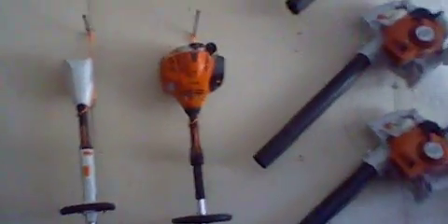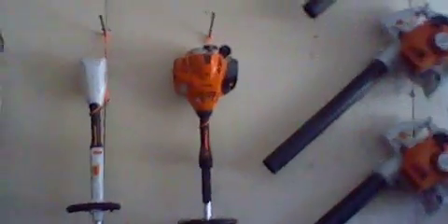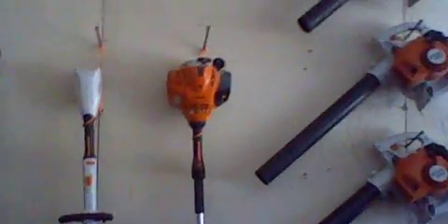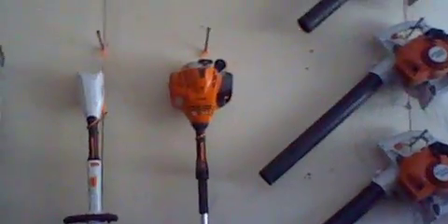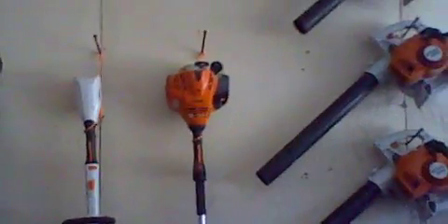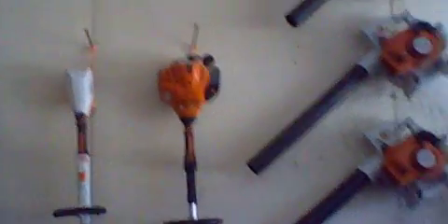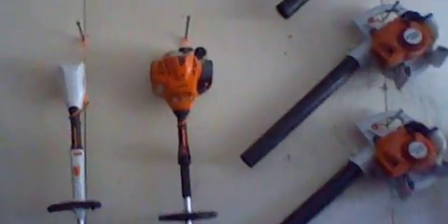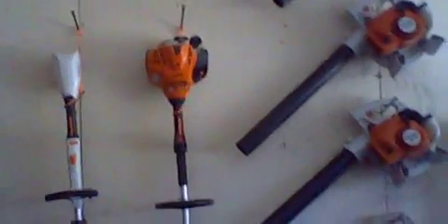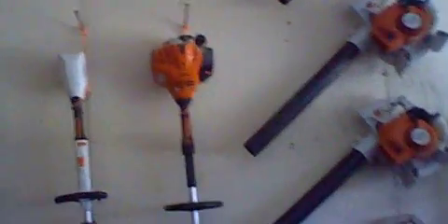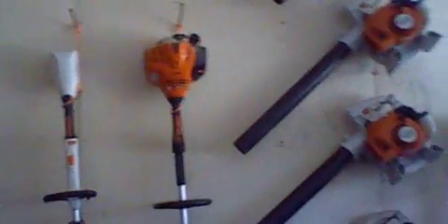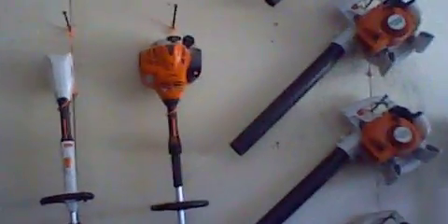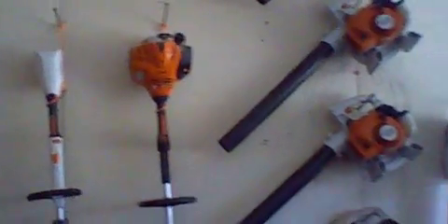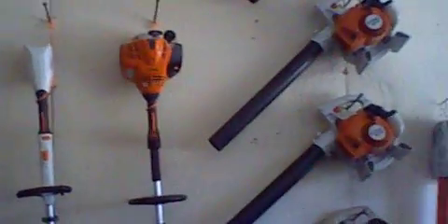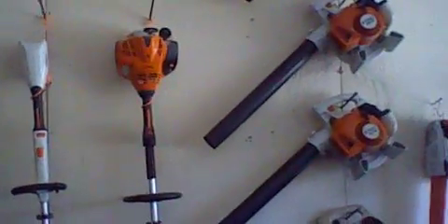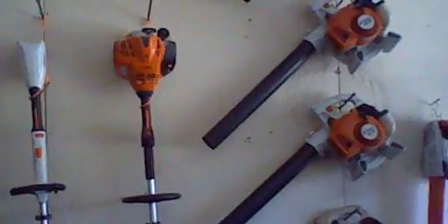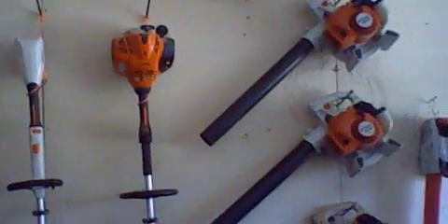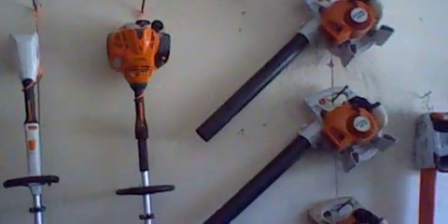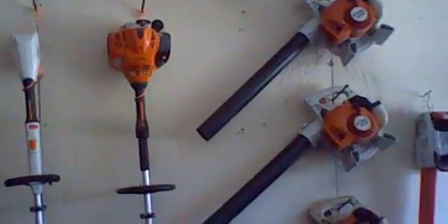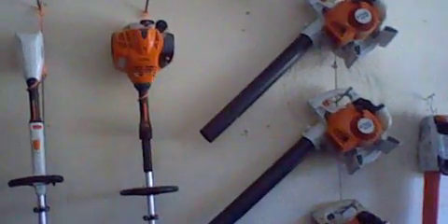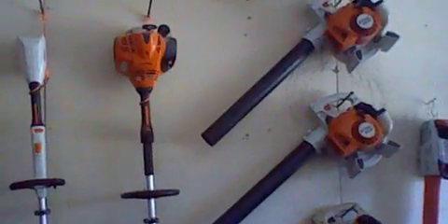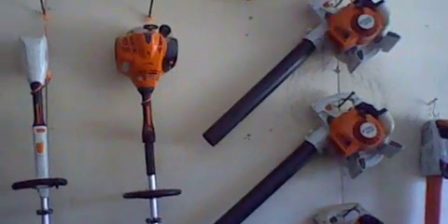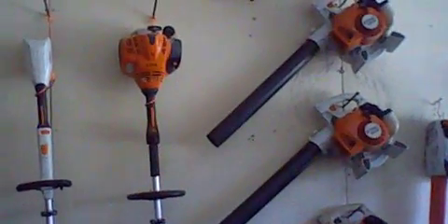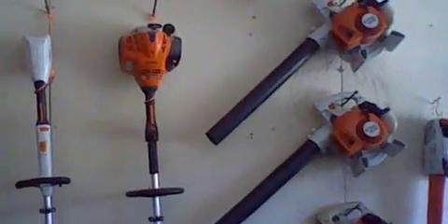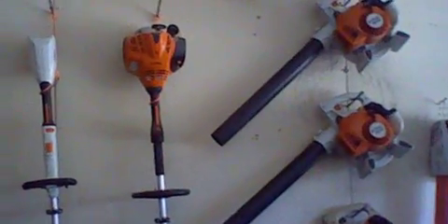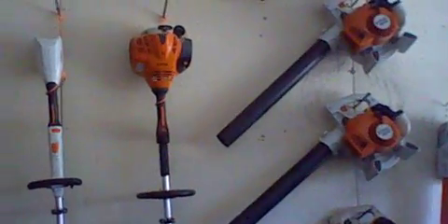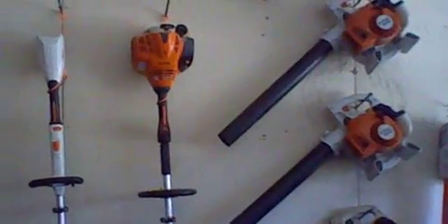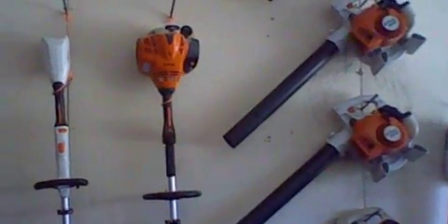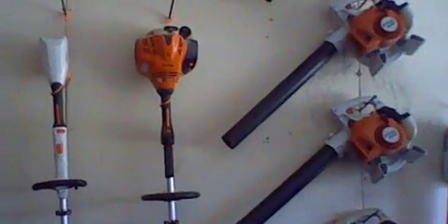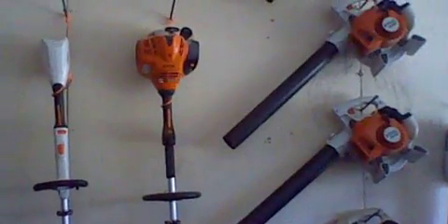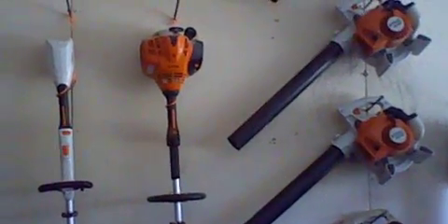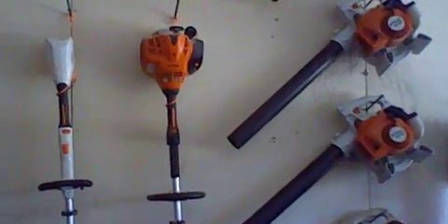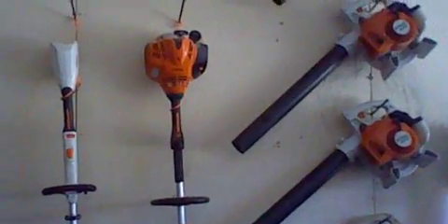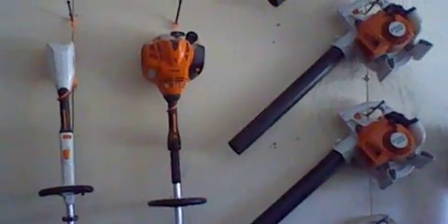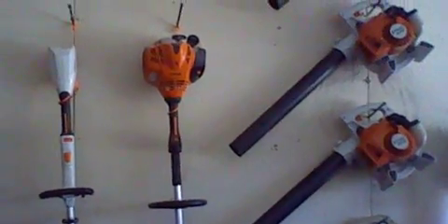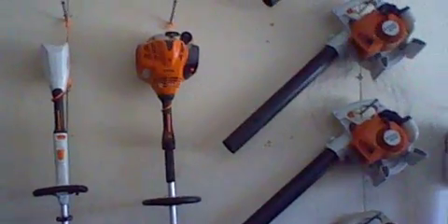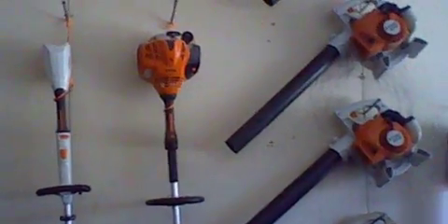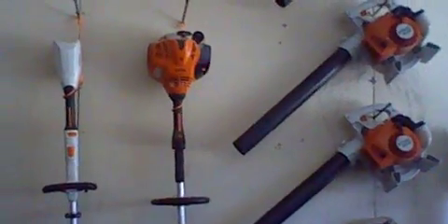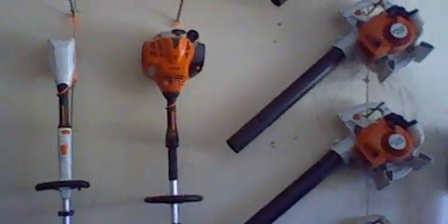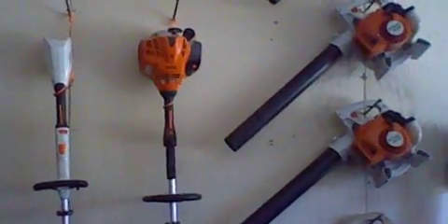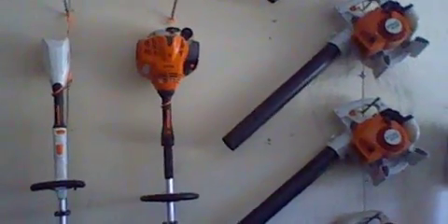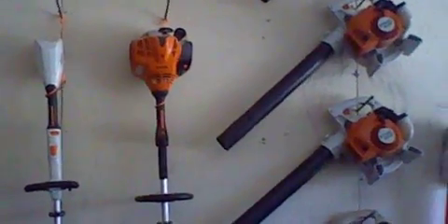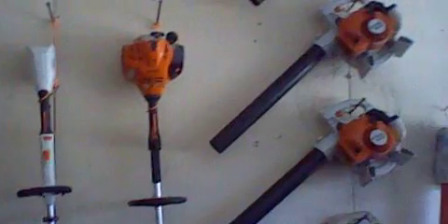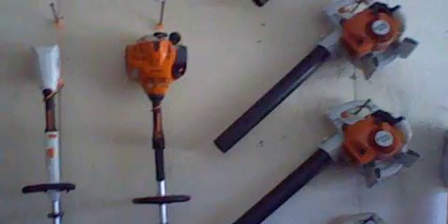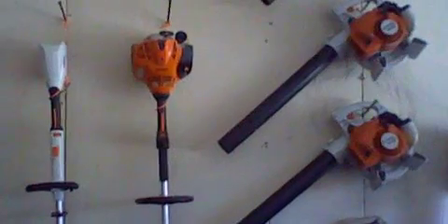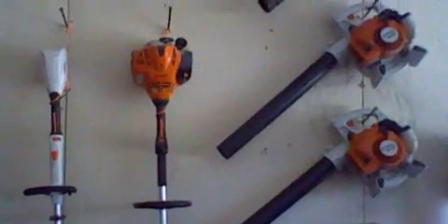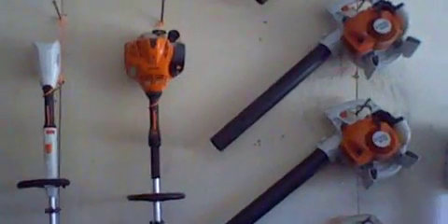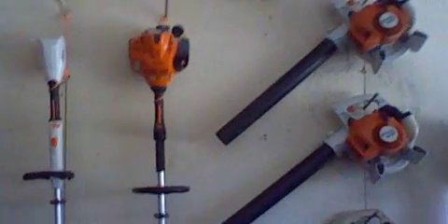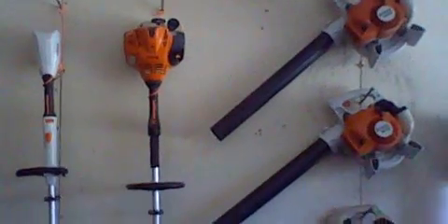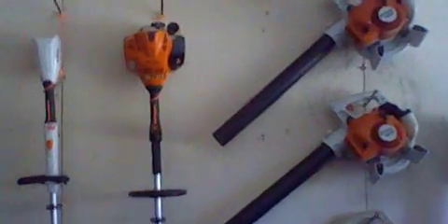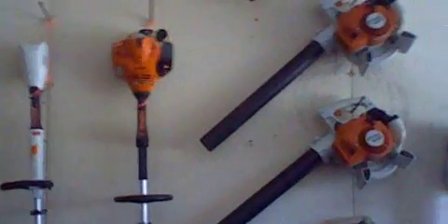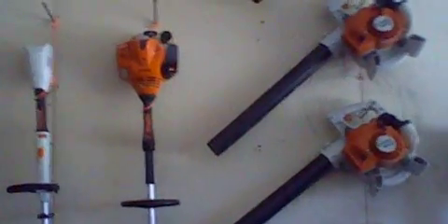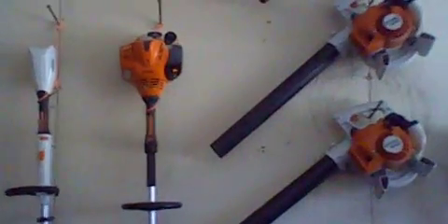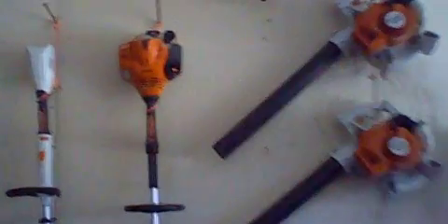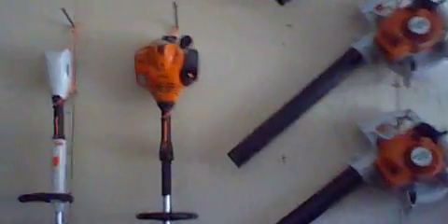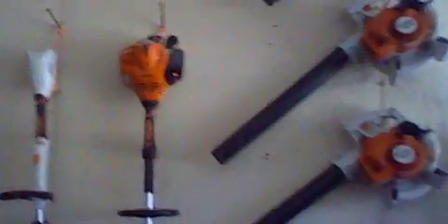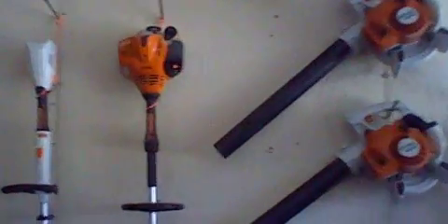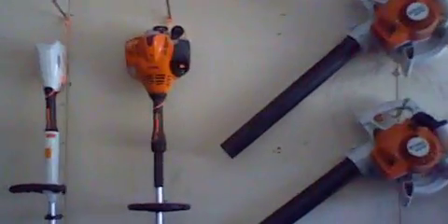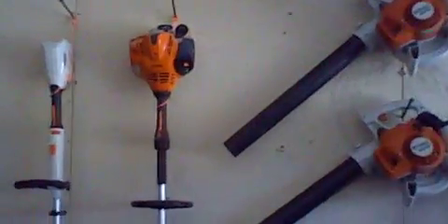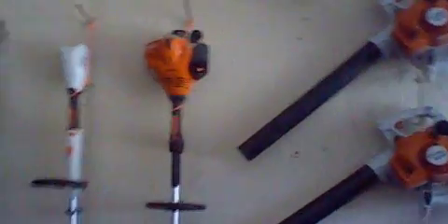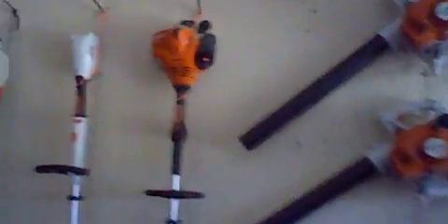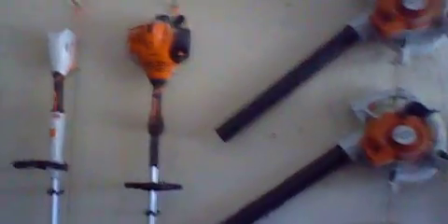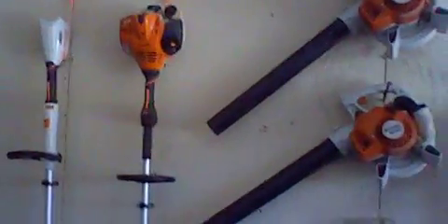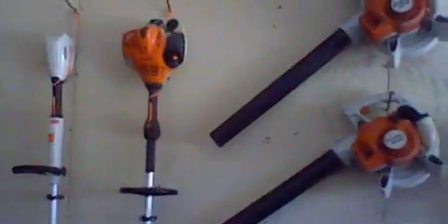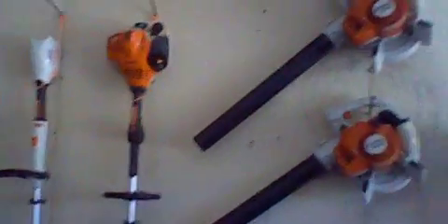They do make a model called the FS-56RC, which is the same engine but just different colors from this one.